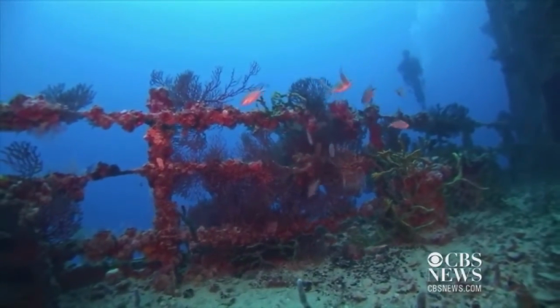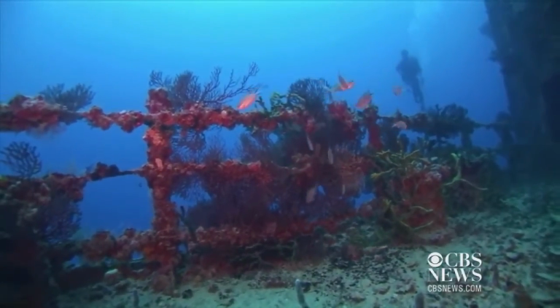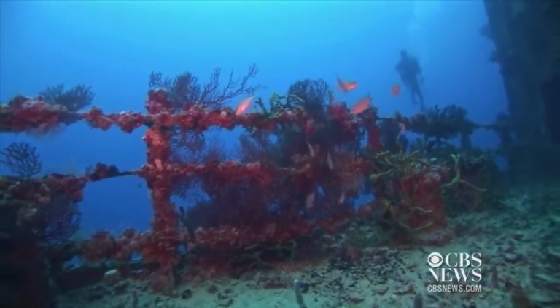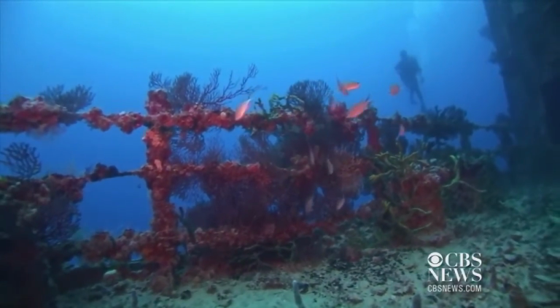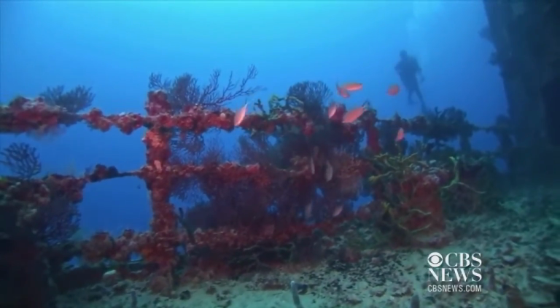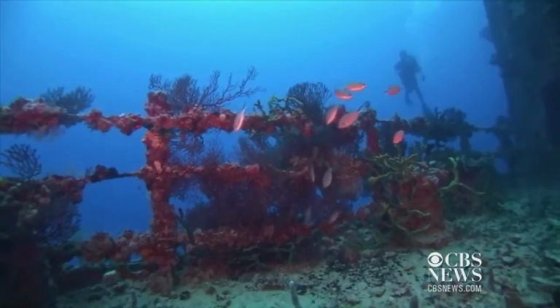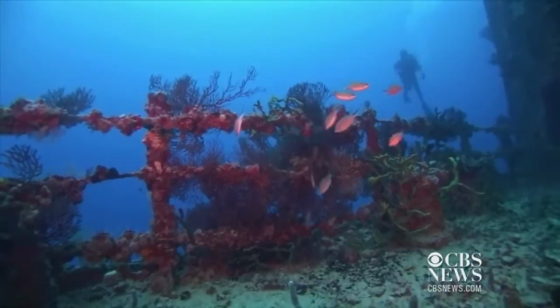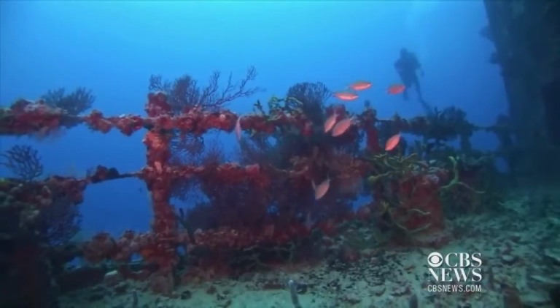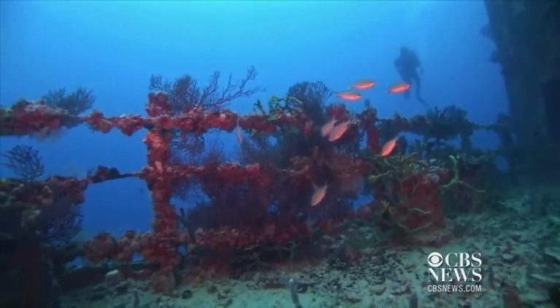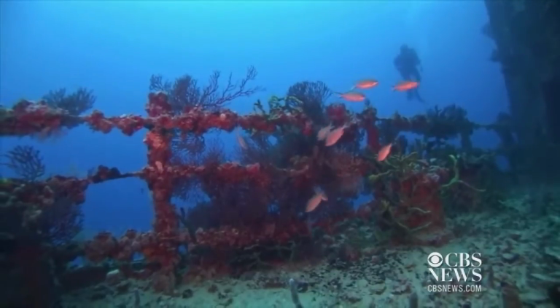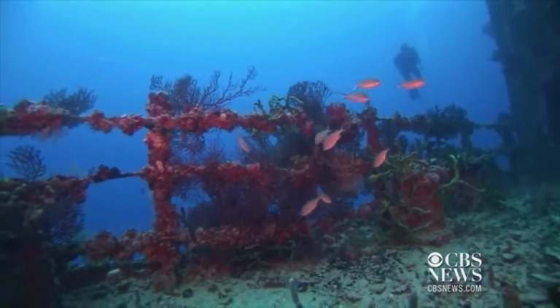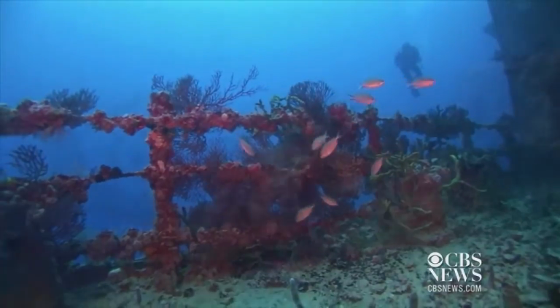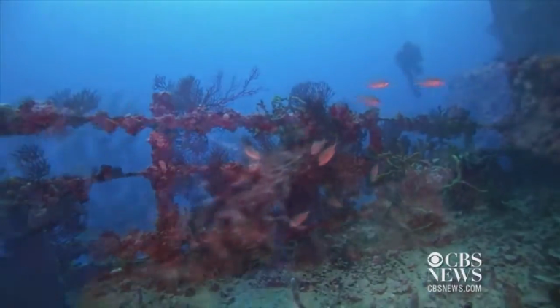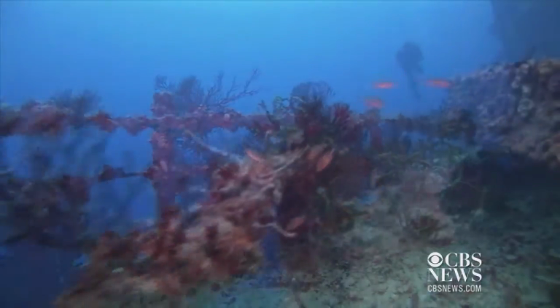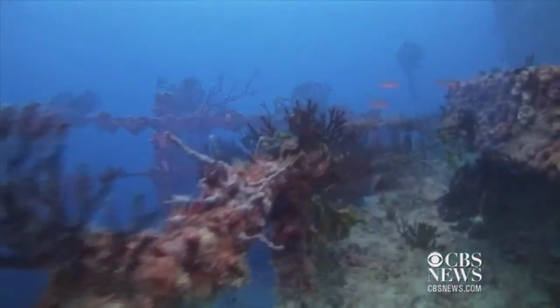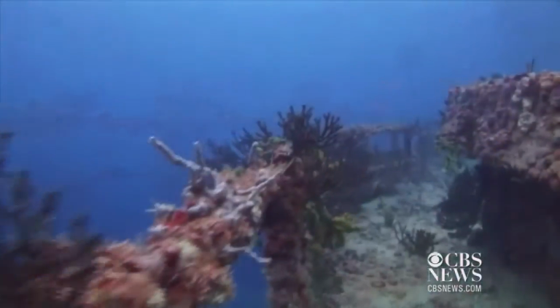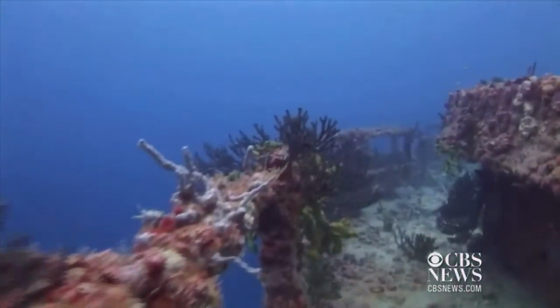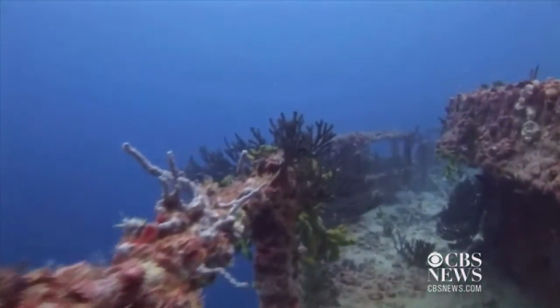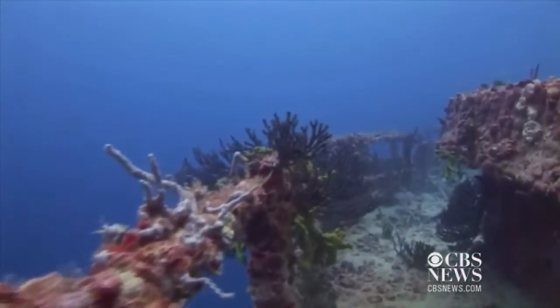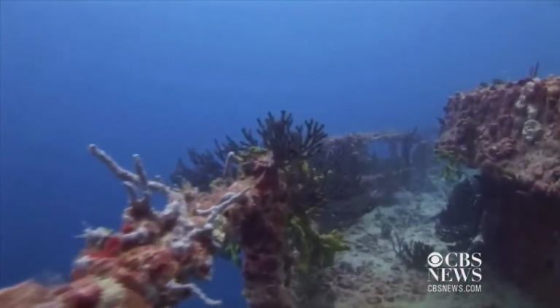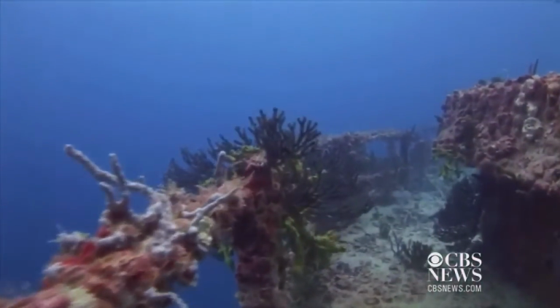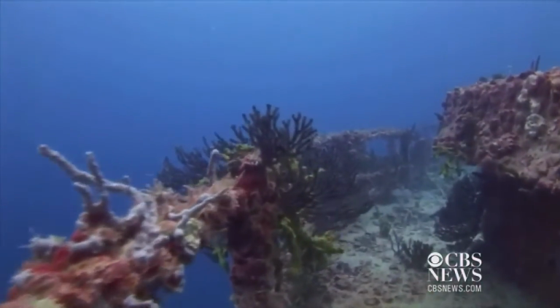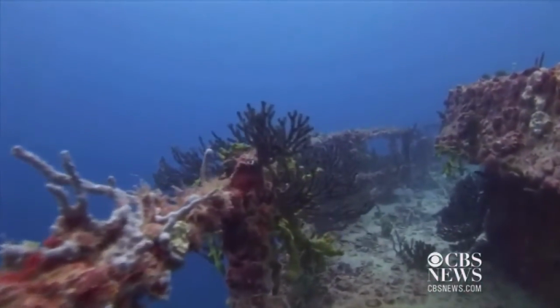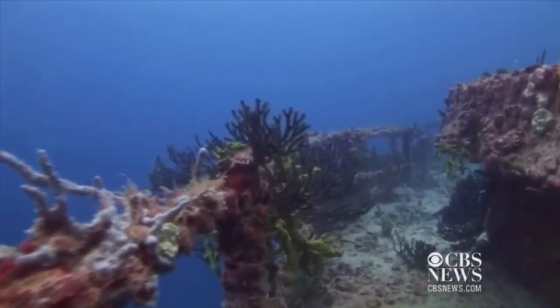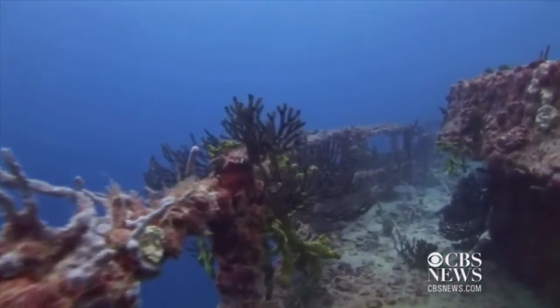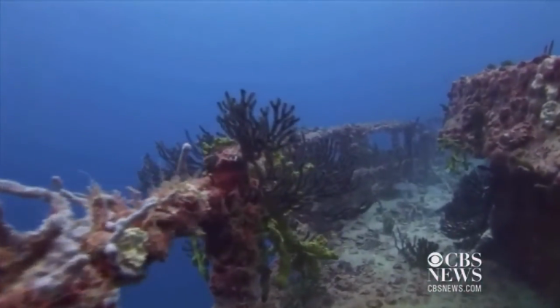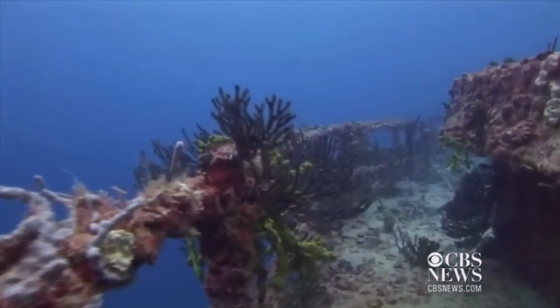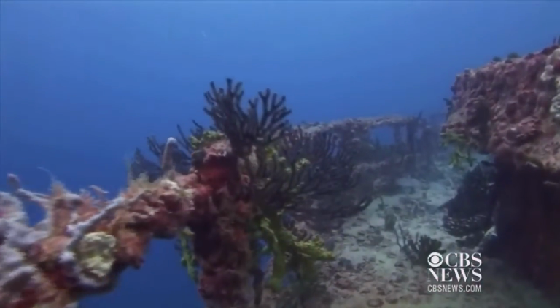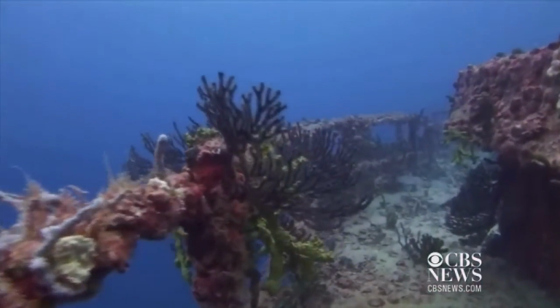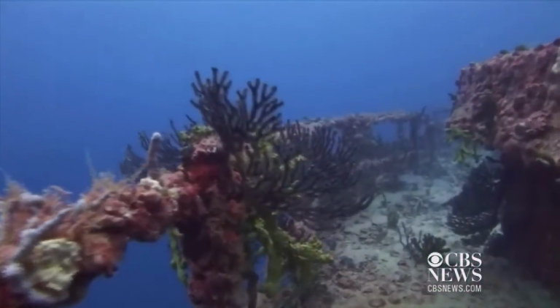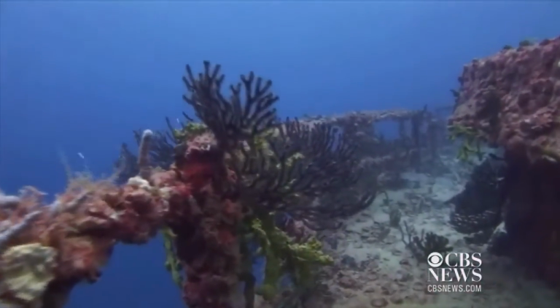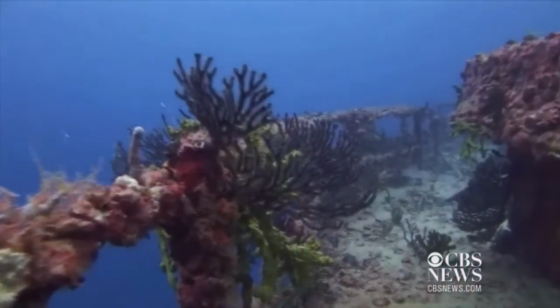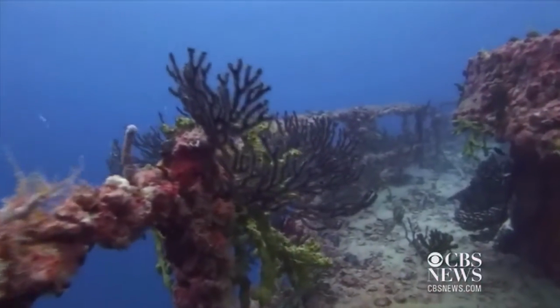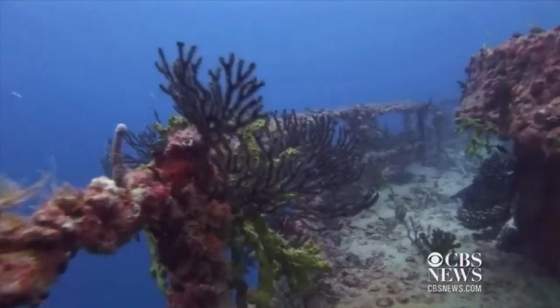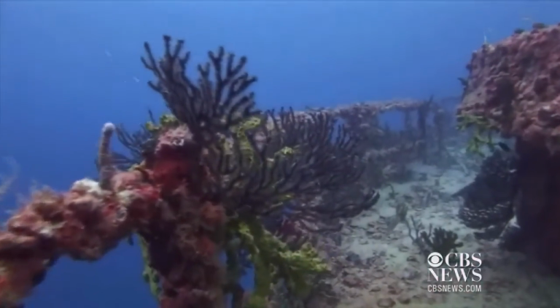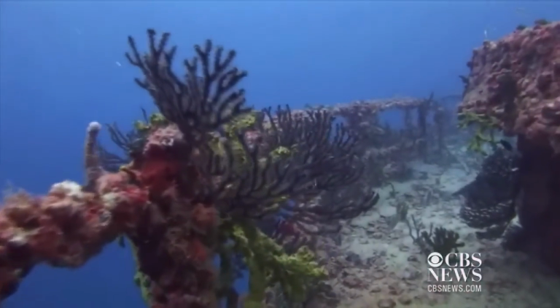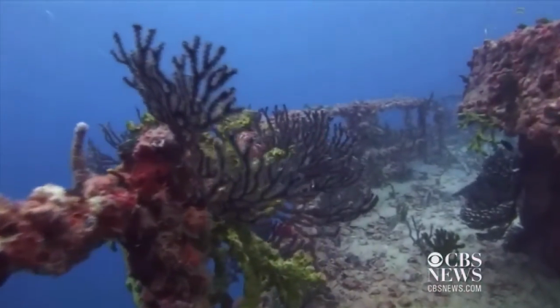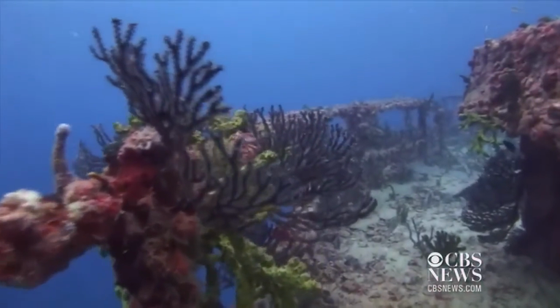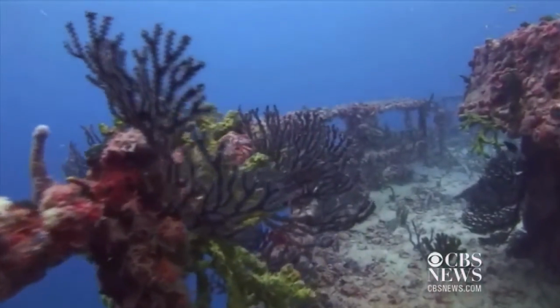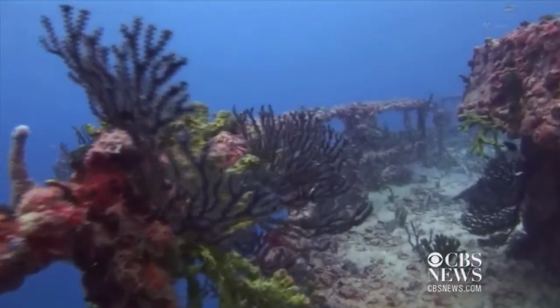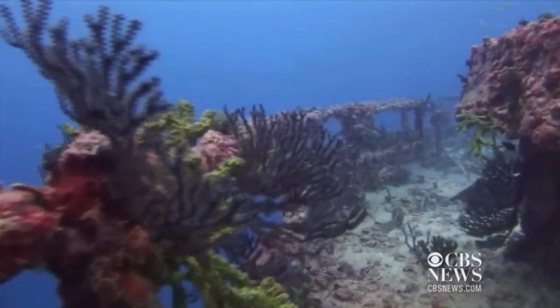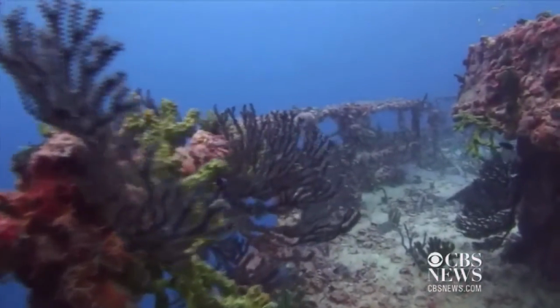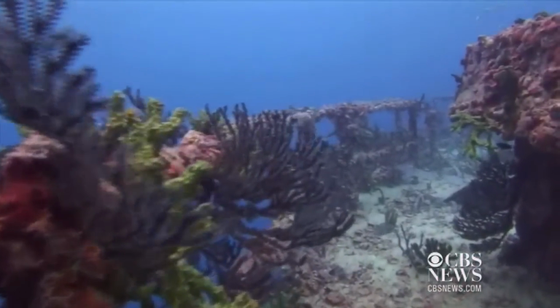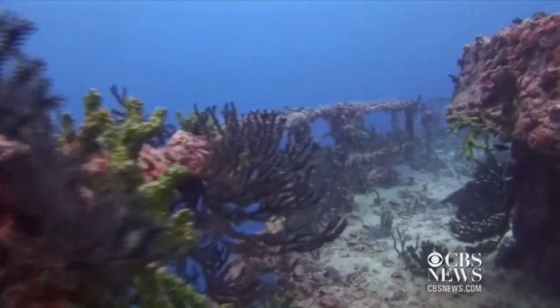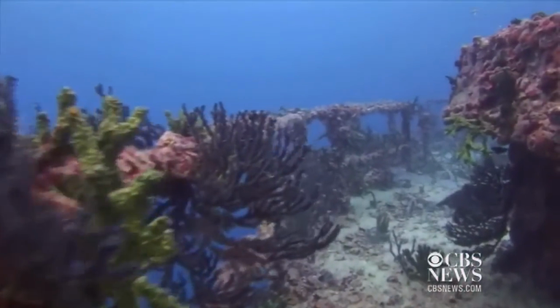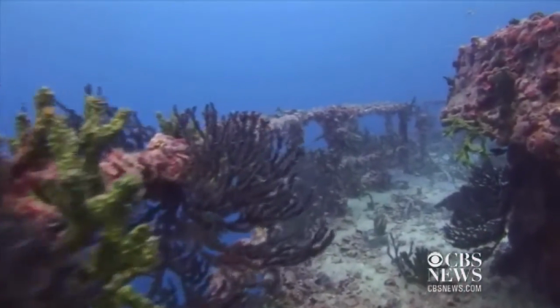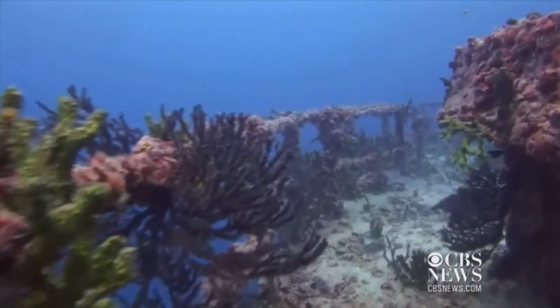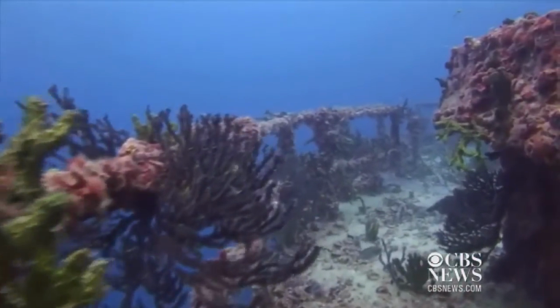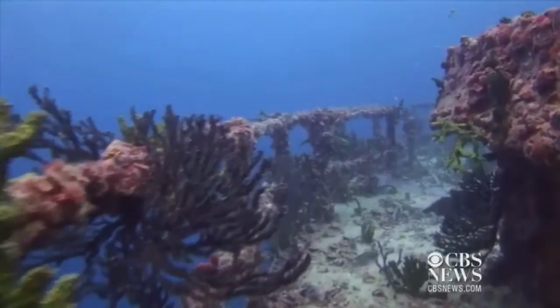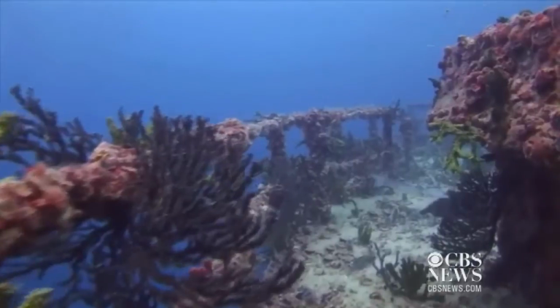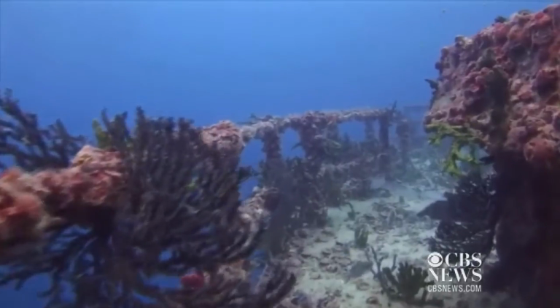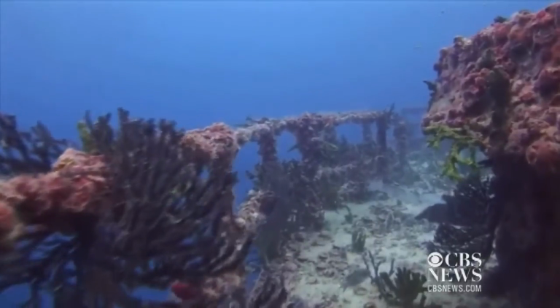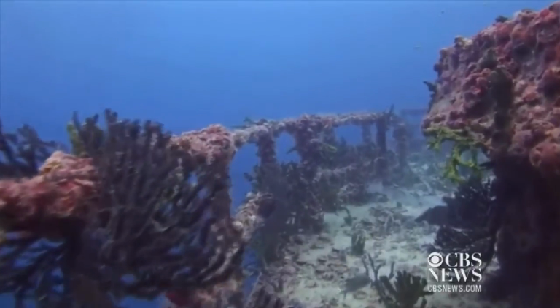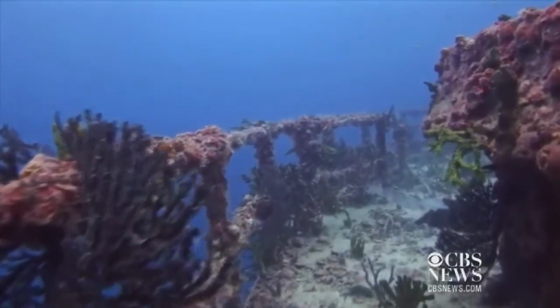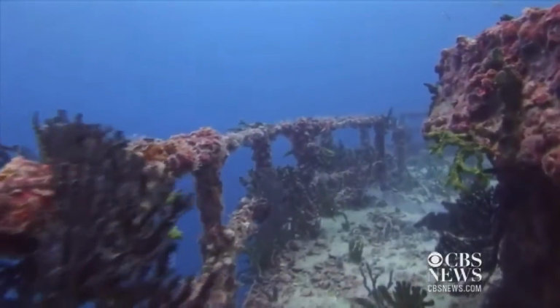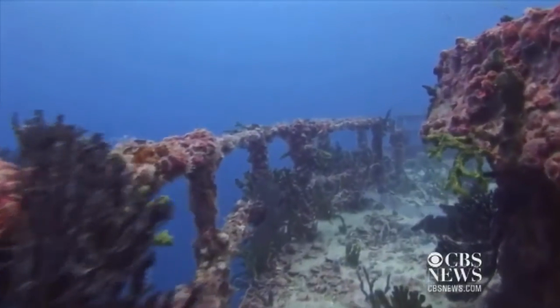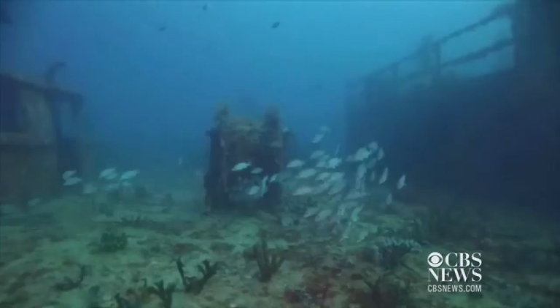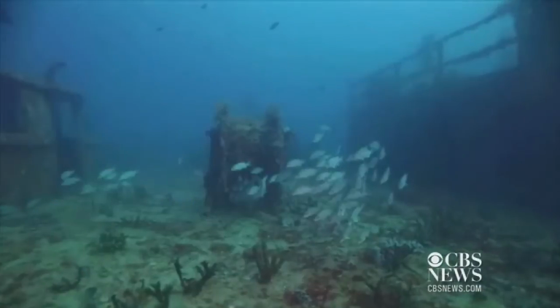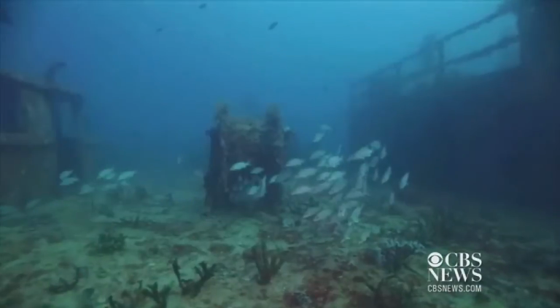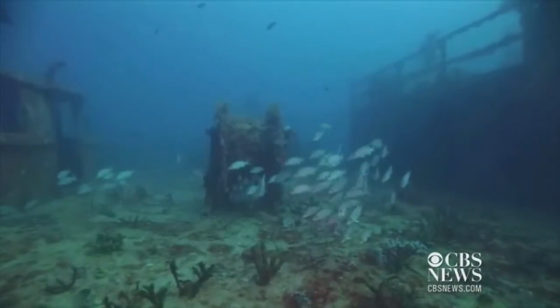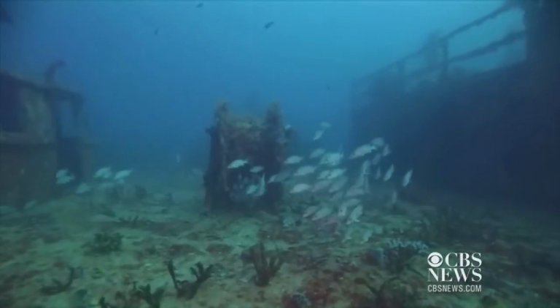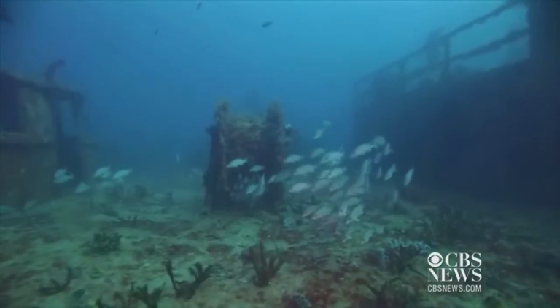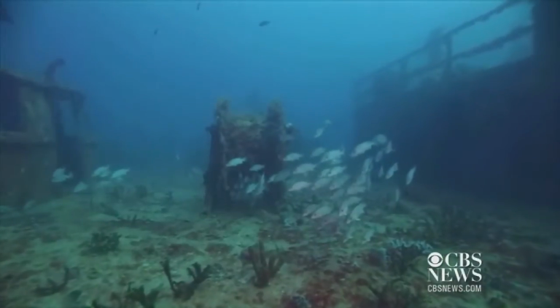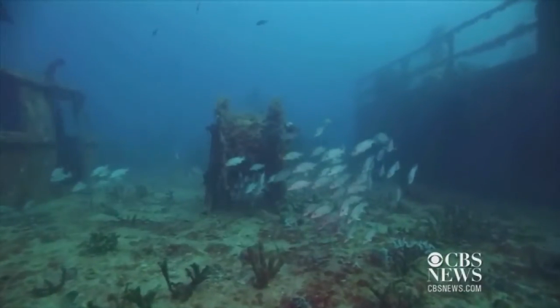And now that it's started to accumulate more growth, the species list just continues to grow — well over 200 species now.